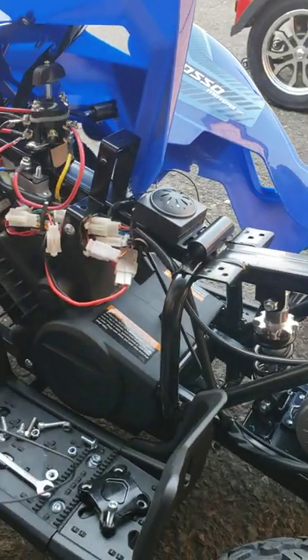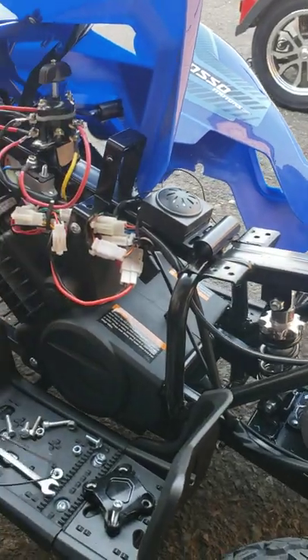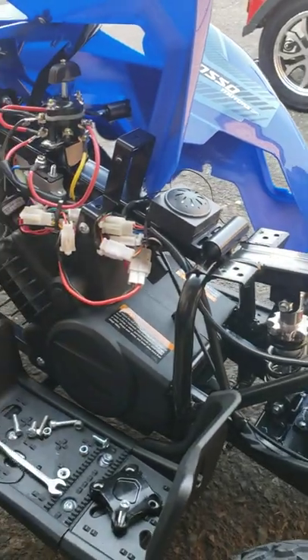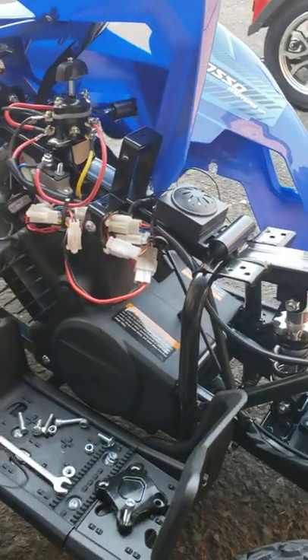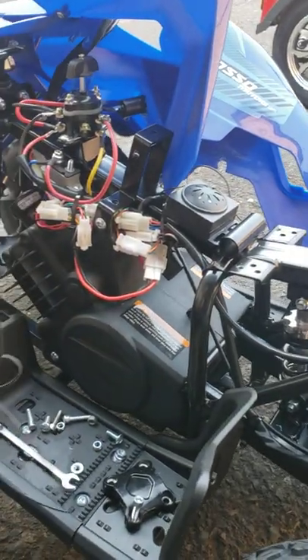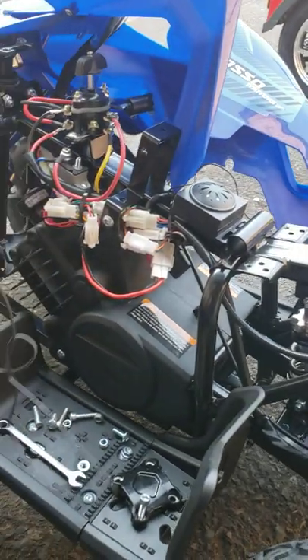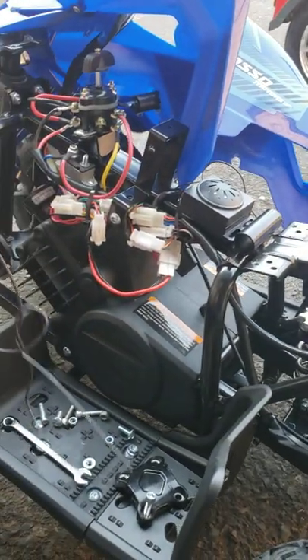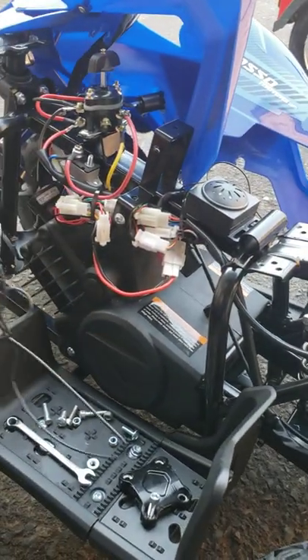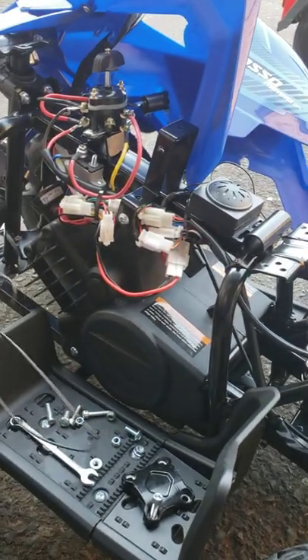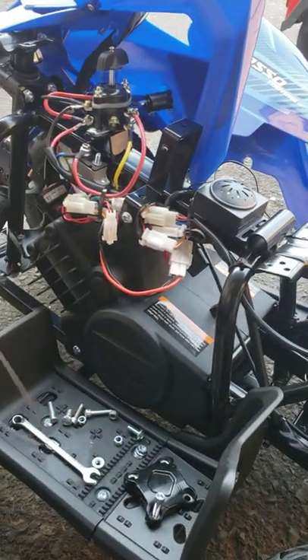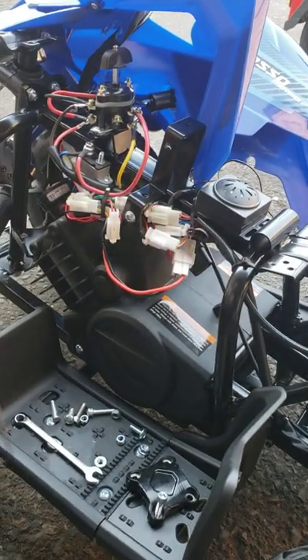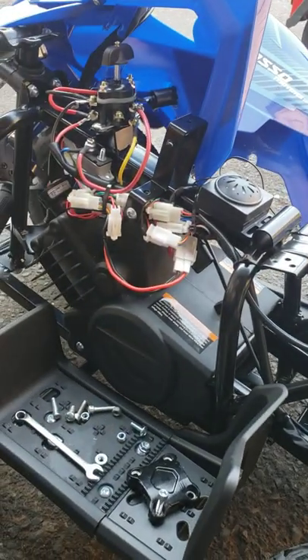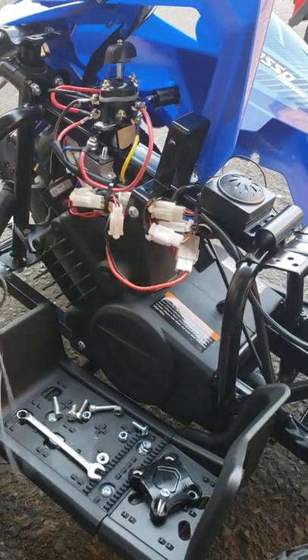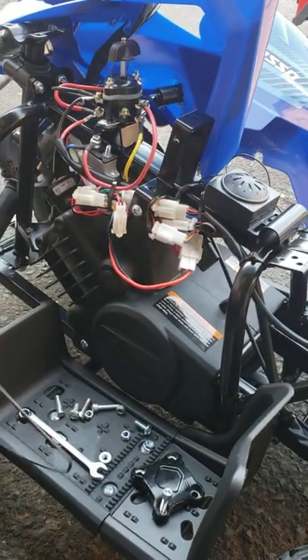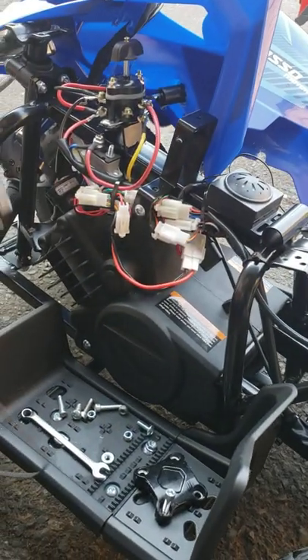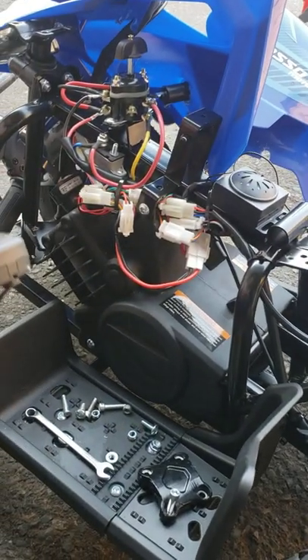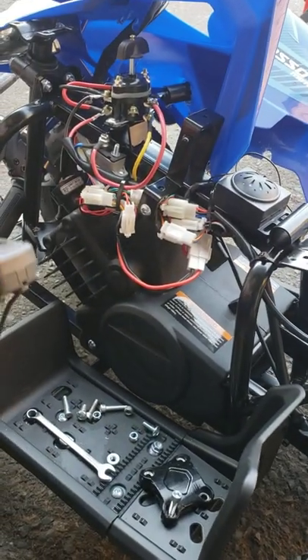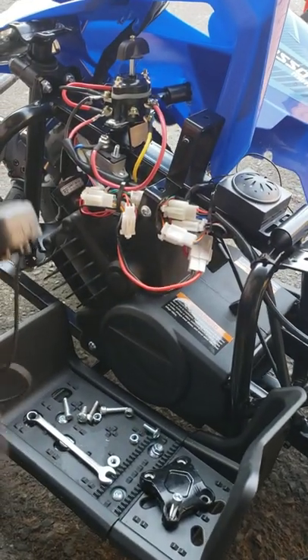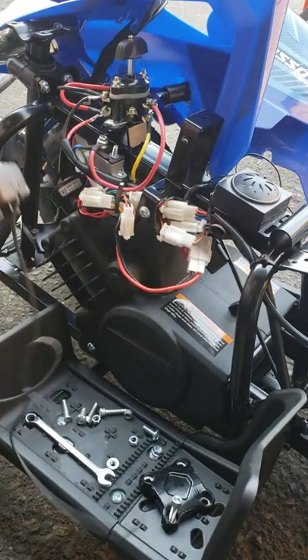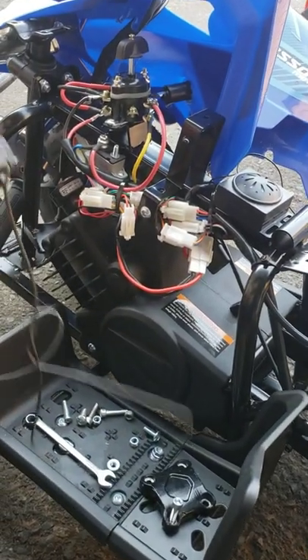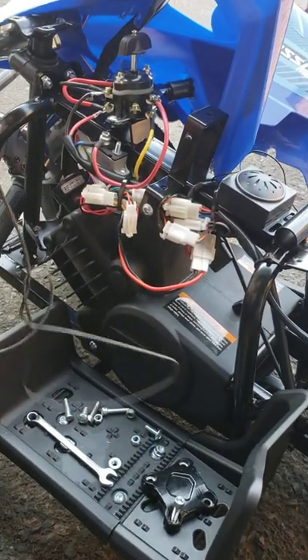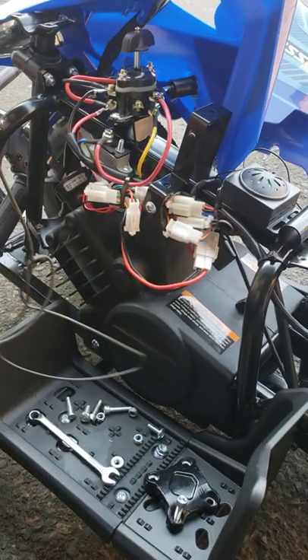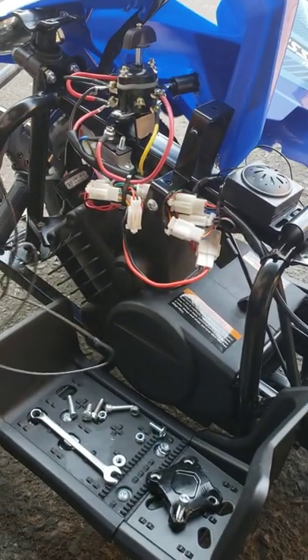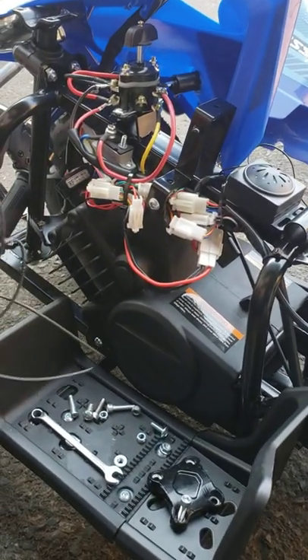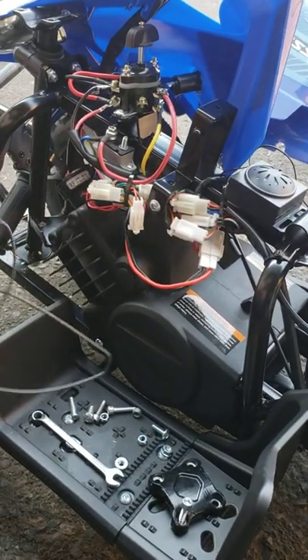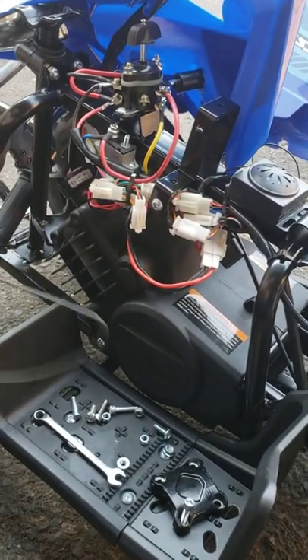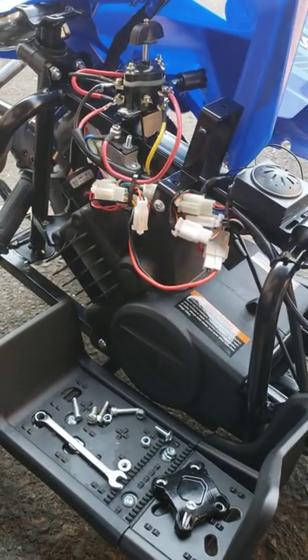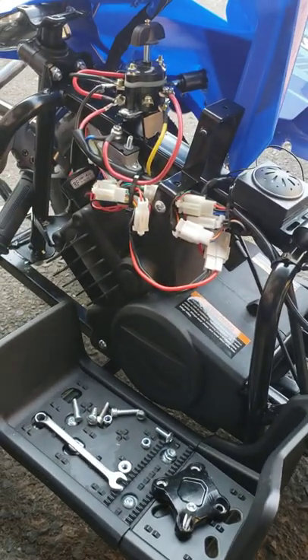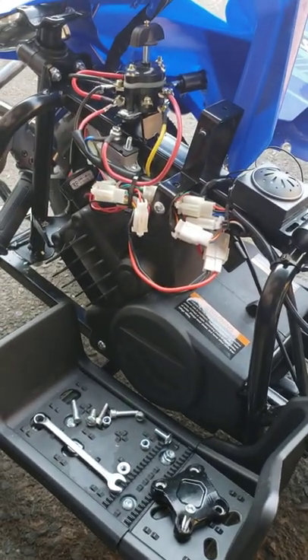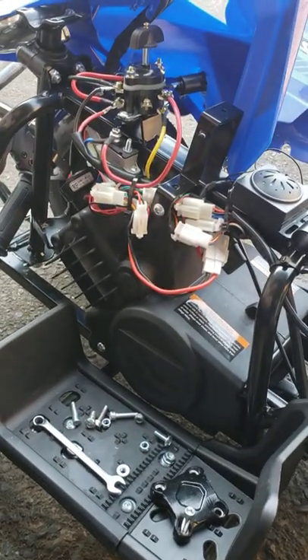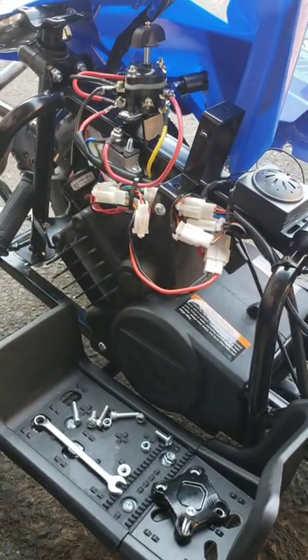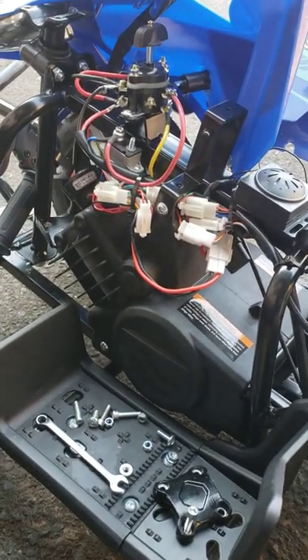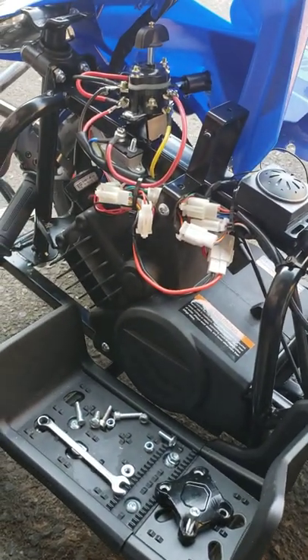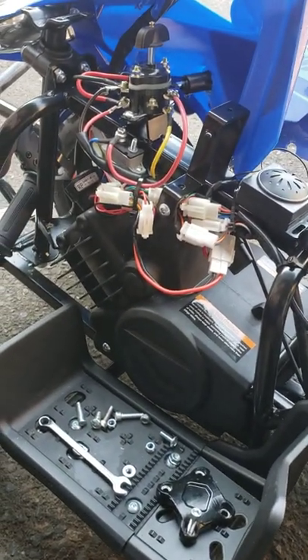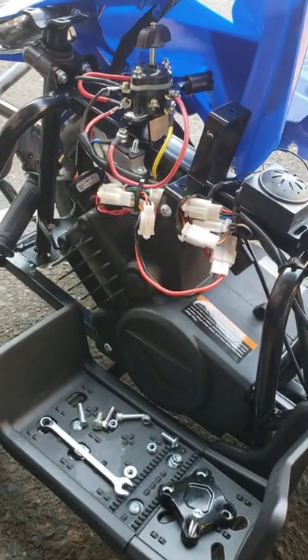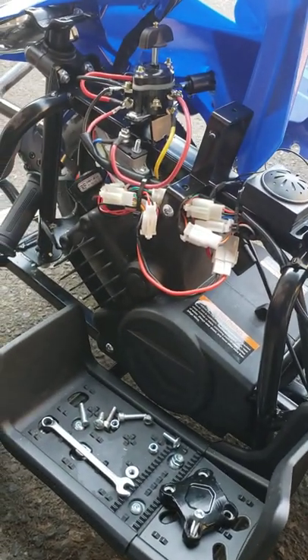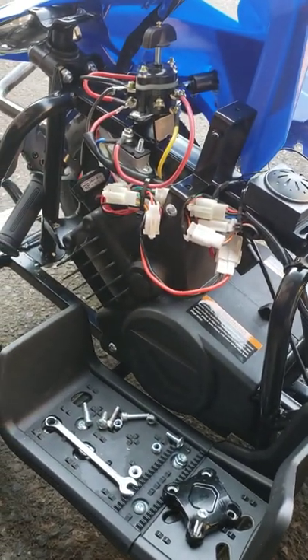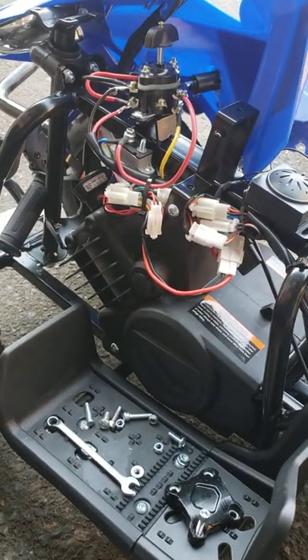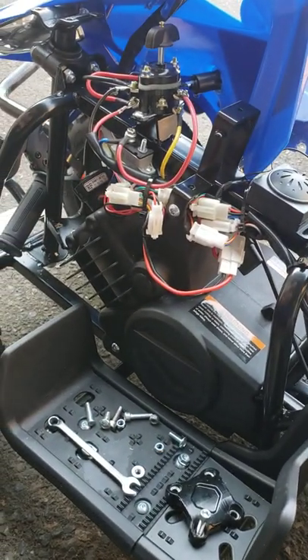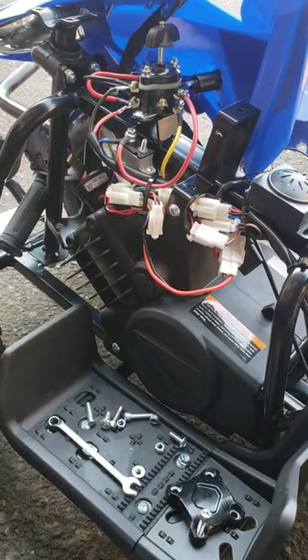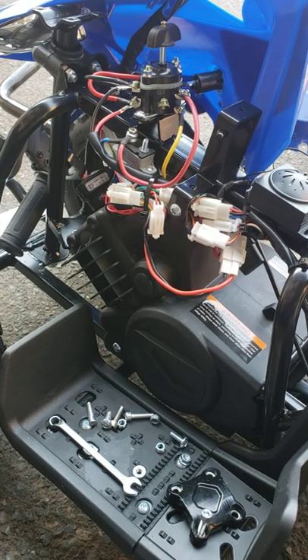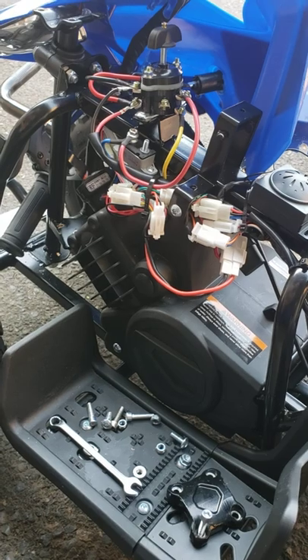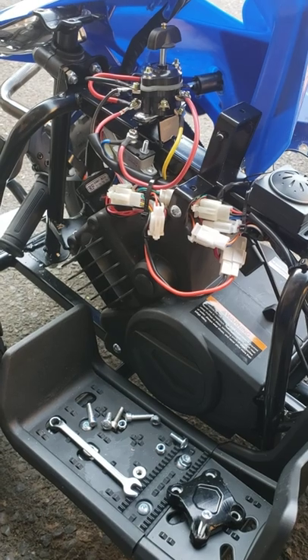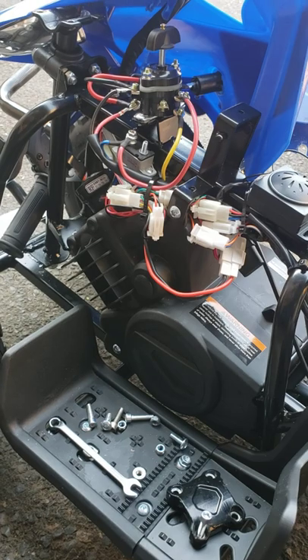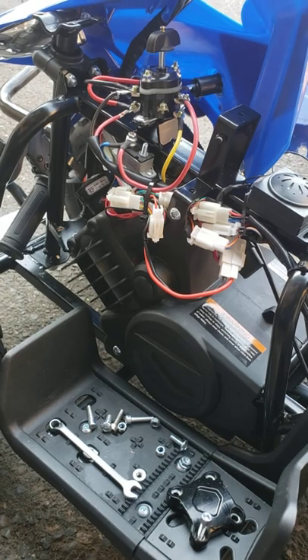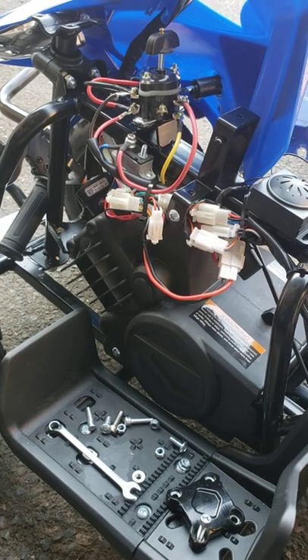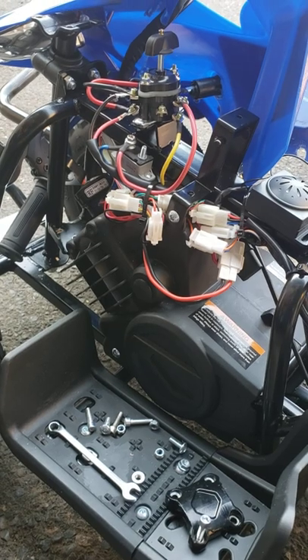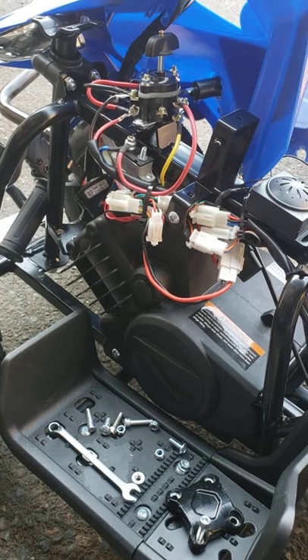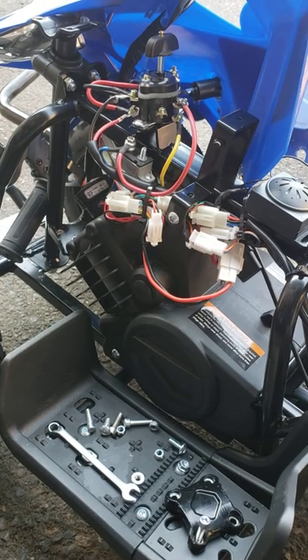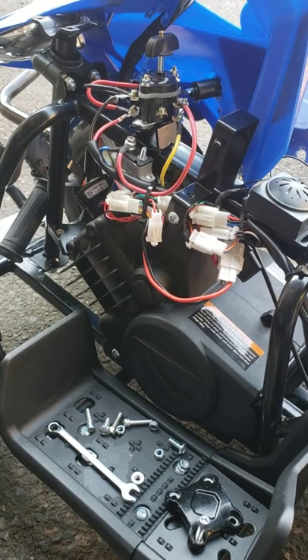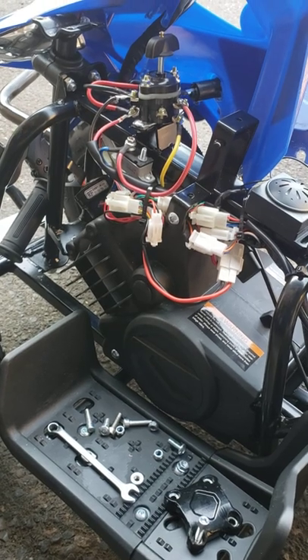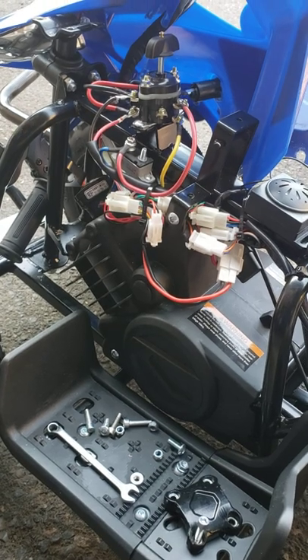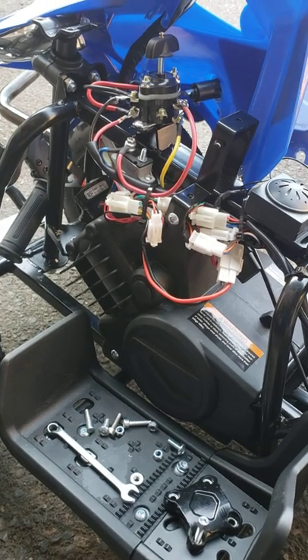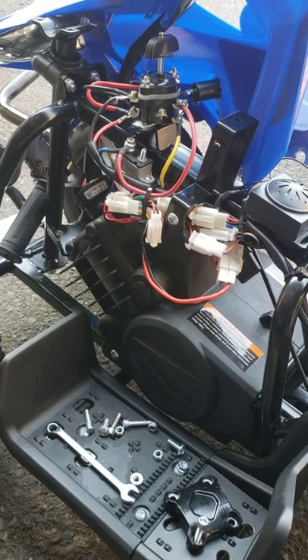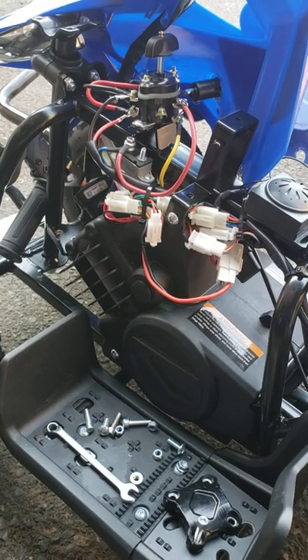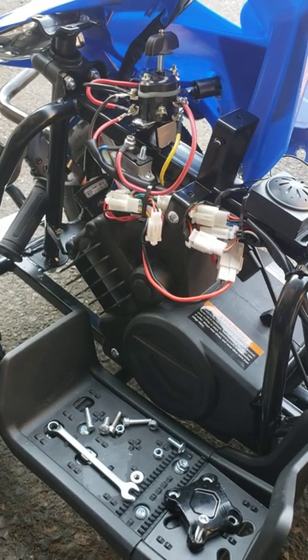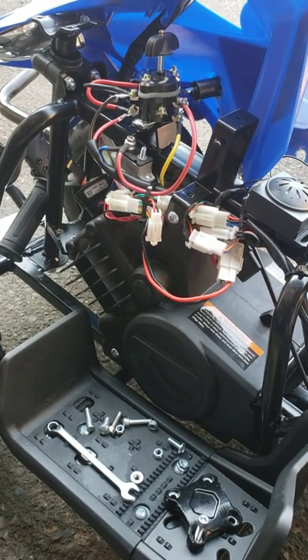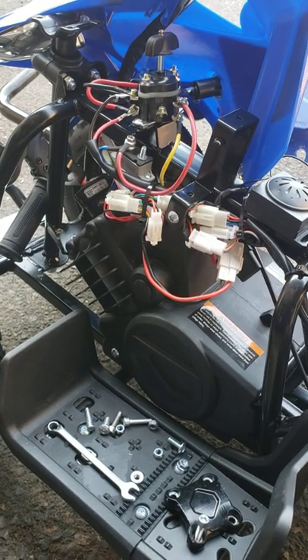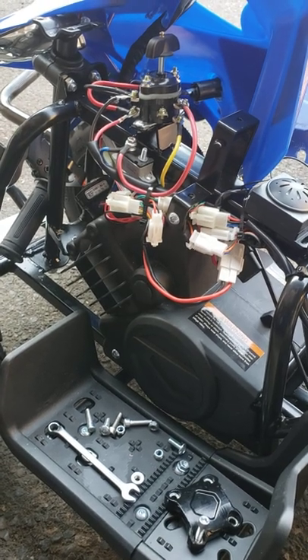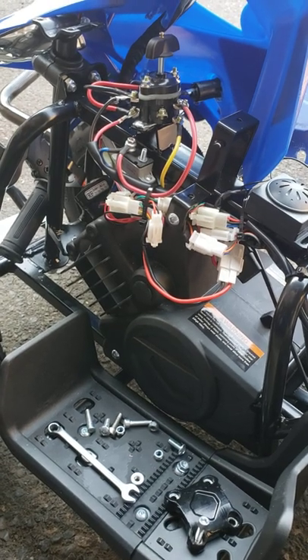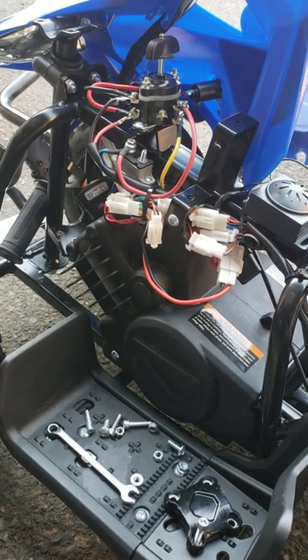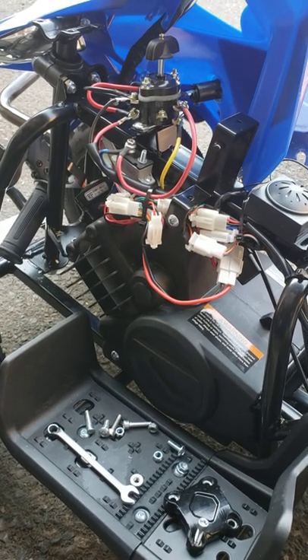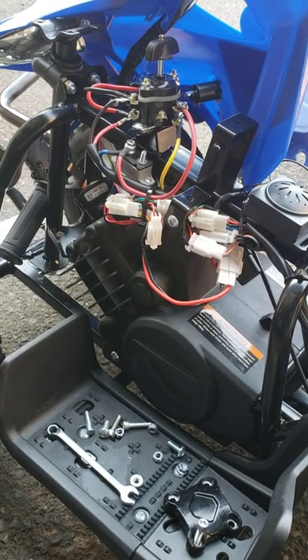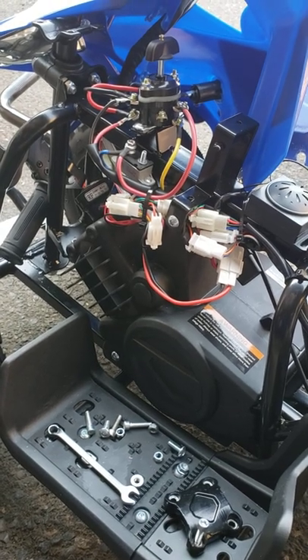I hope it was helpful for you — how to diagnose your non-moving Model T ATV. Thank you.